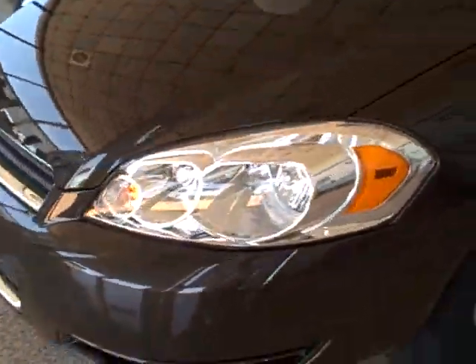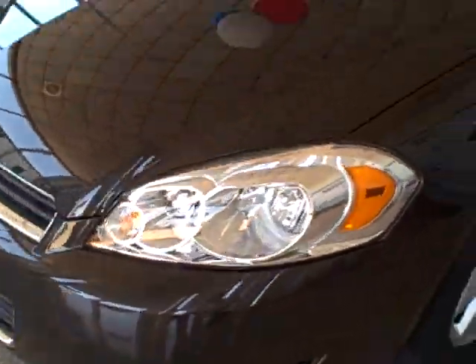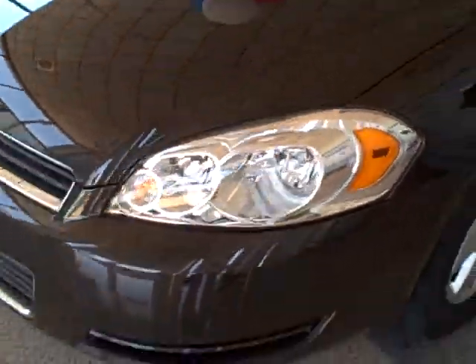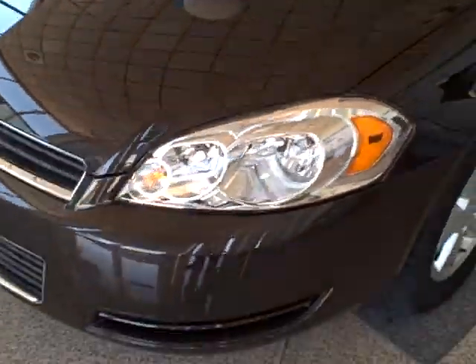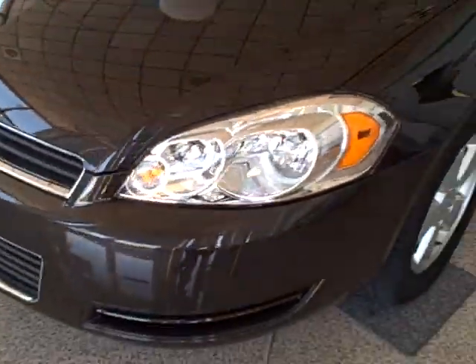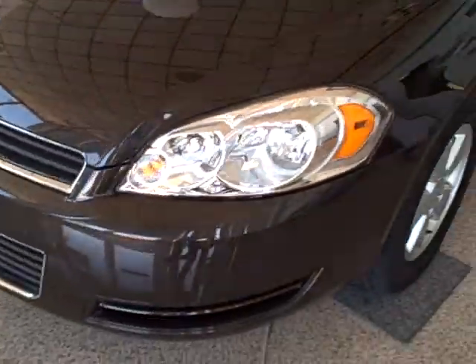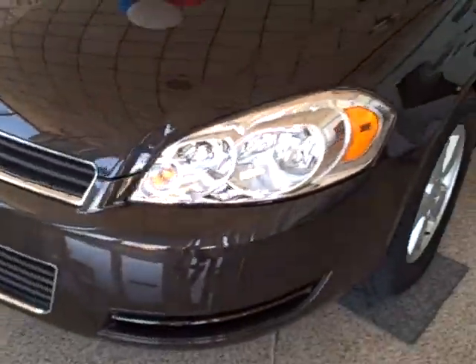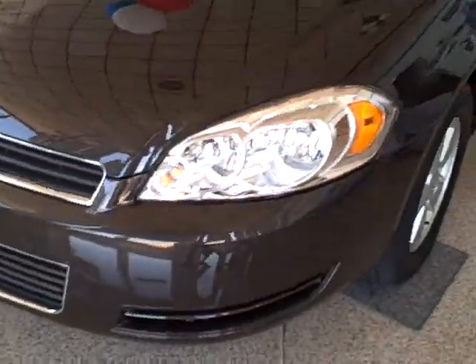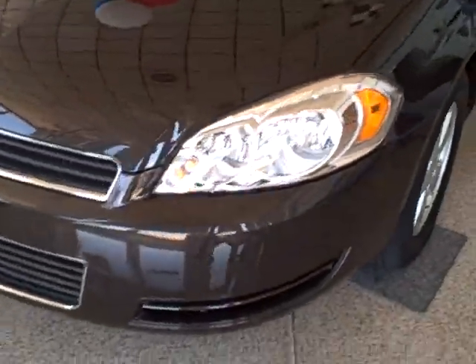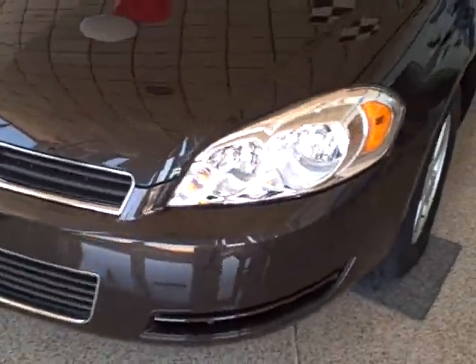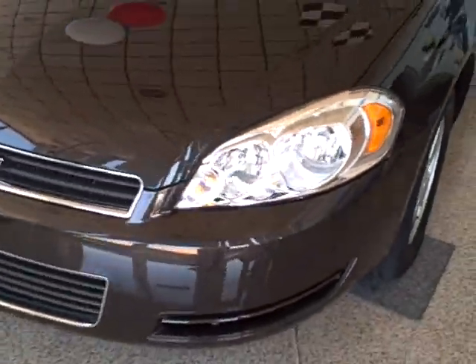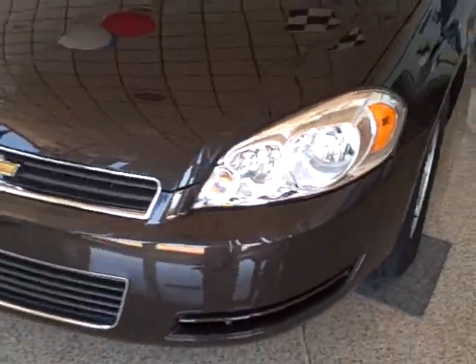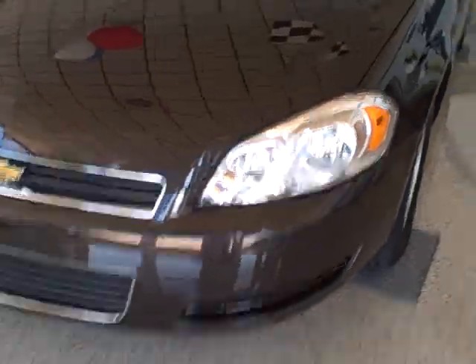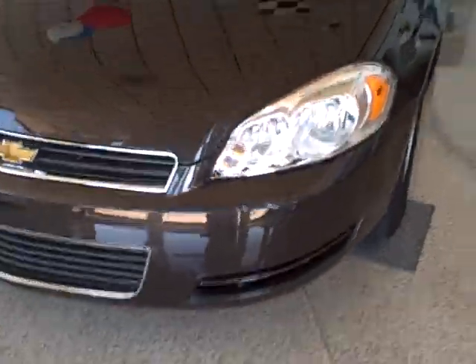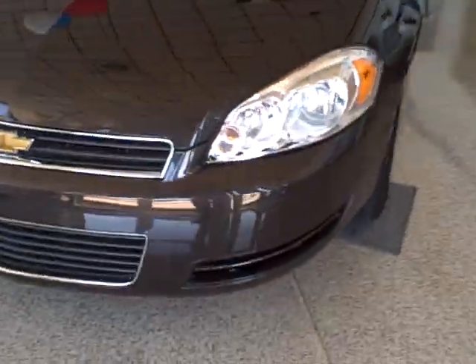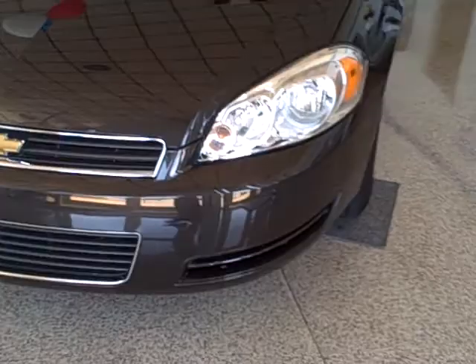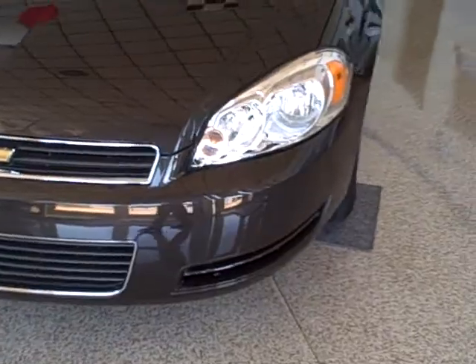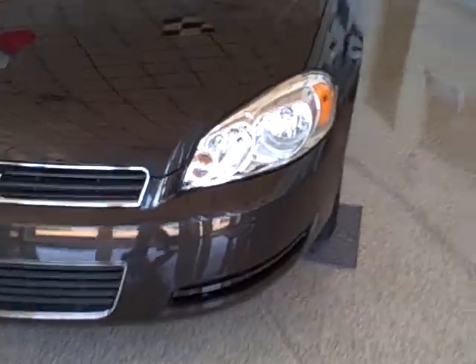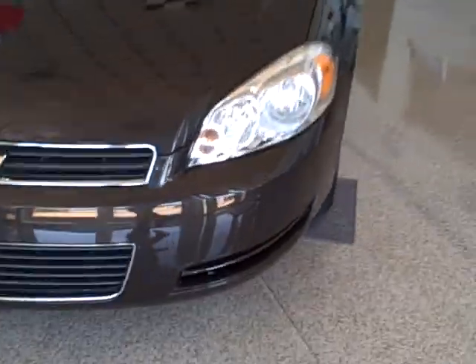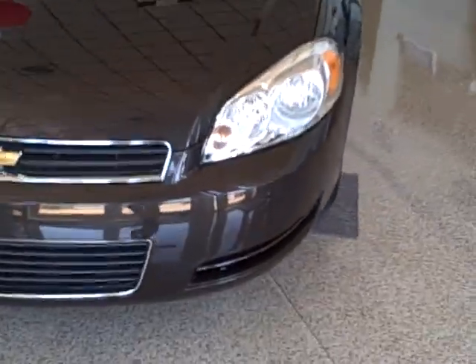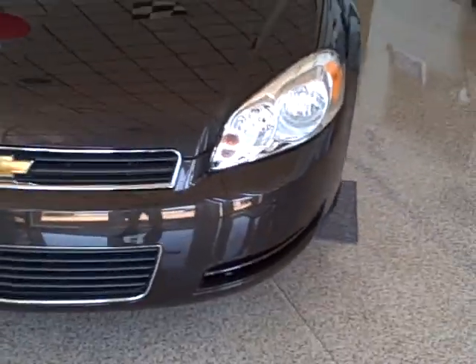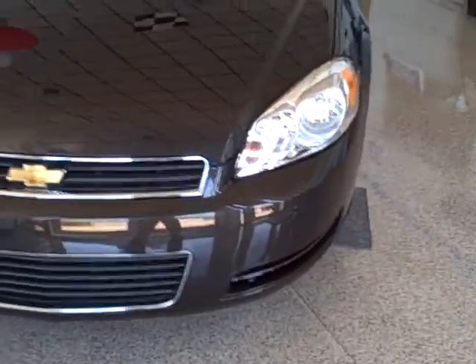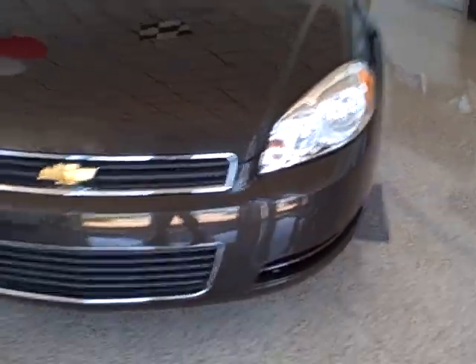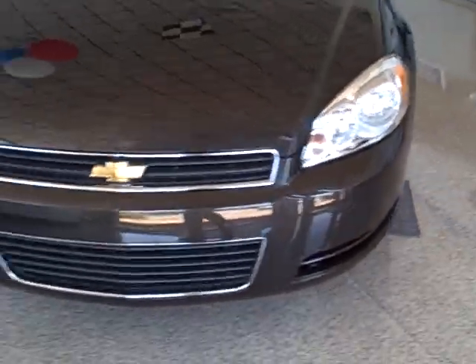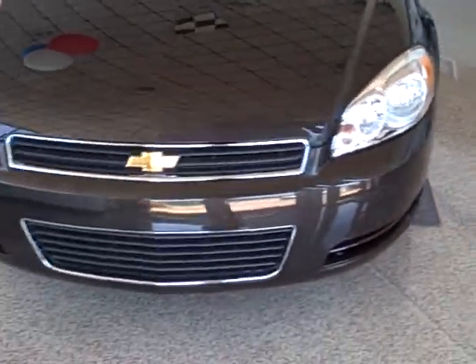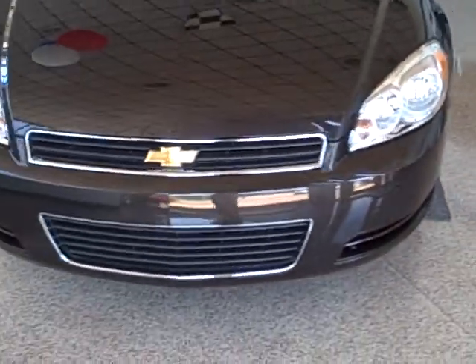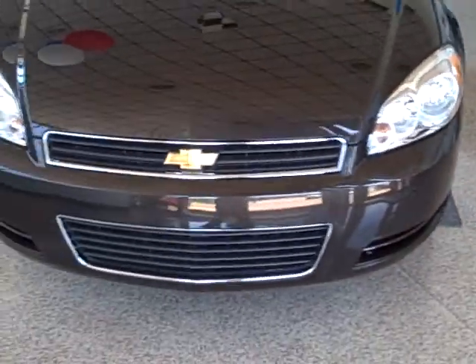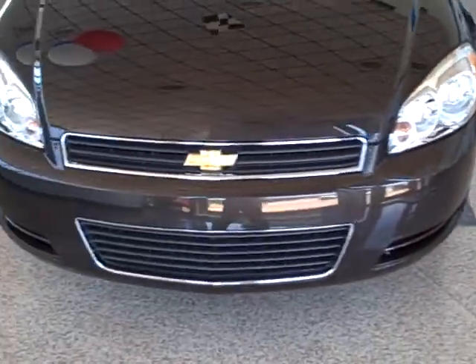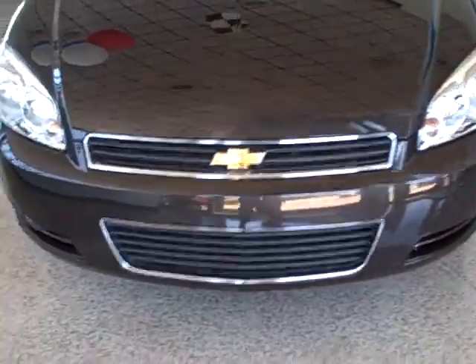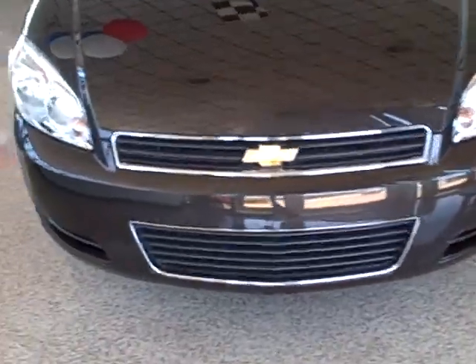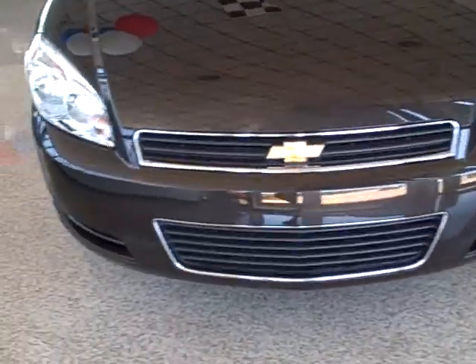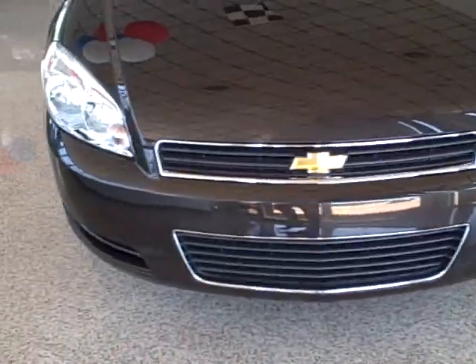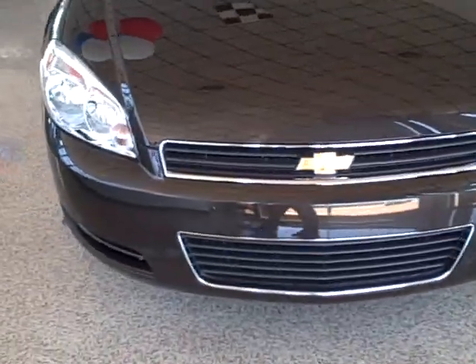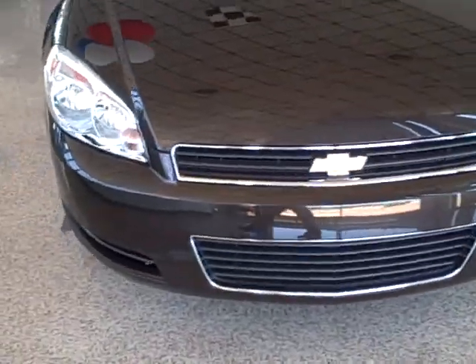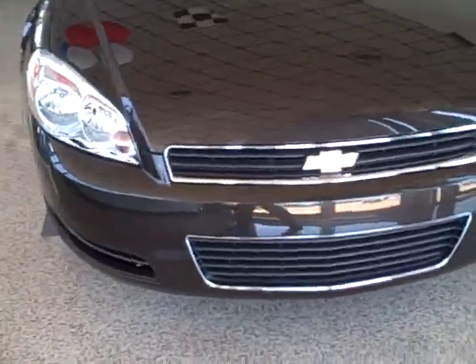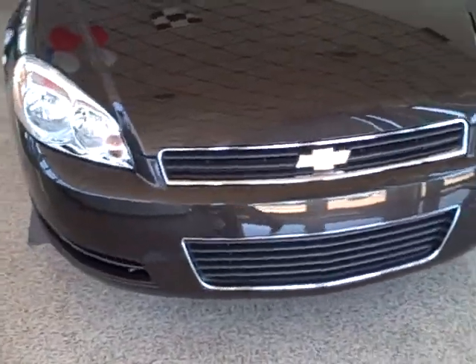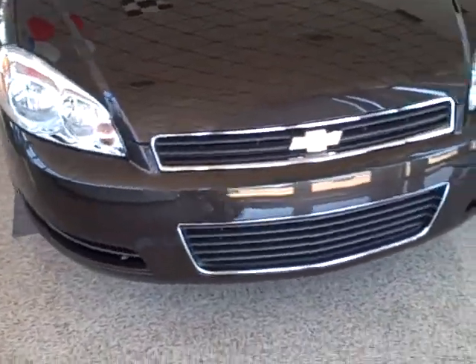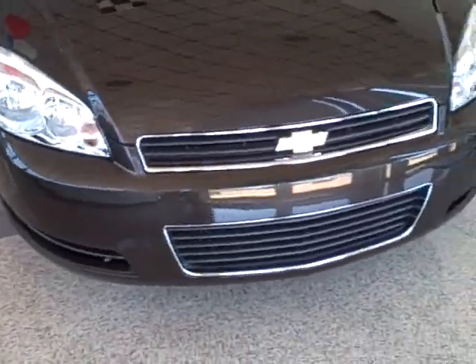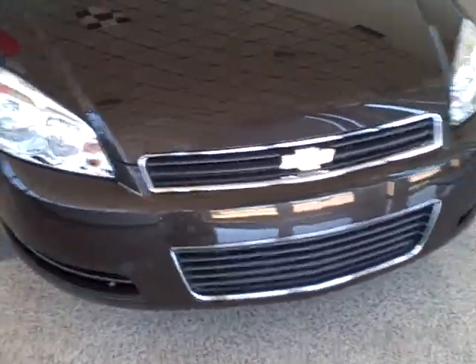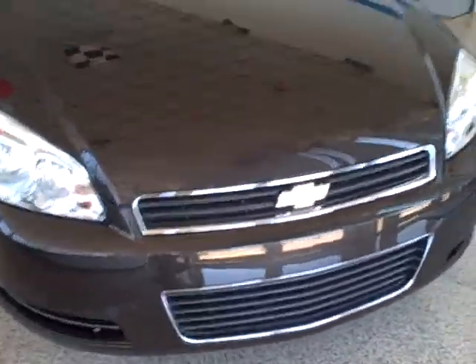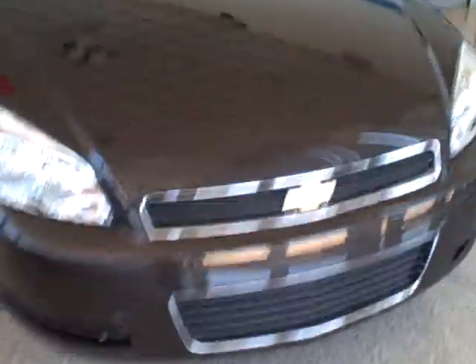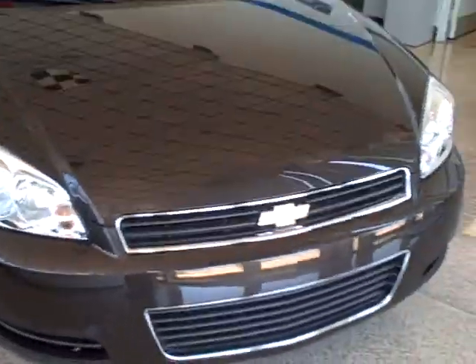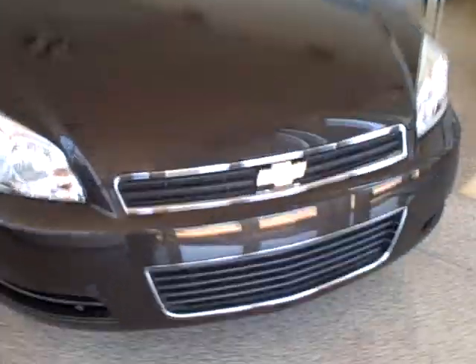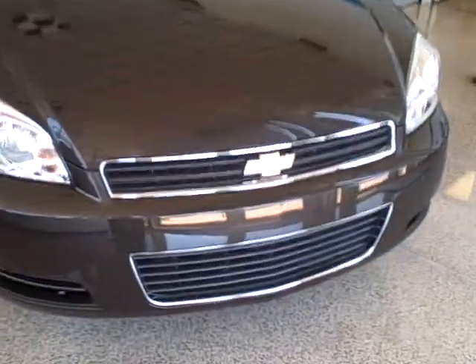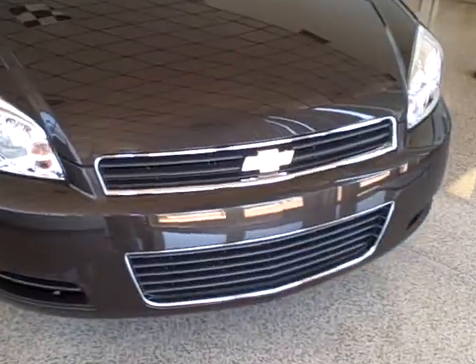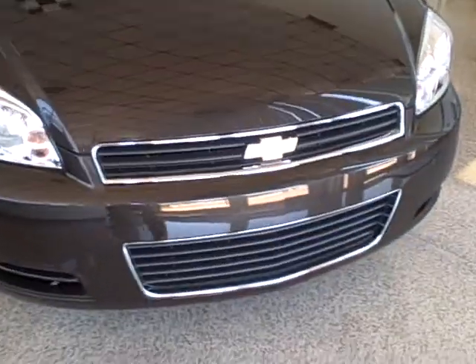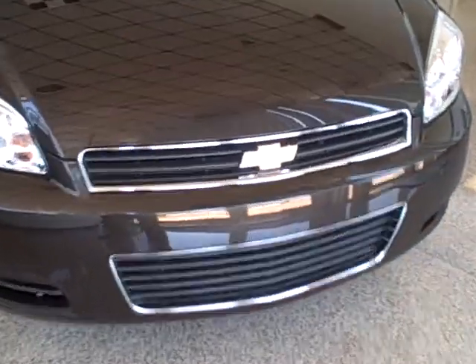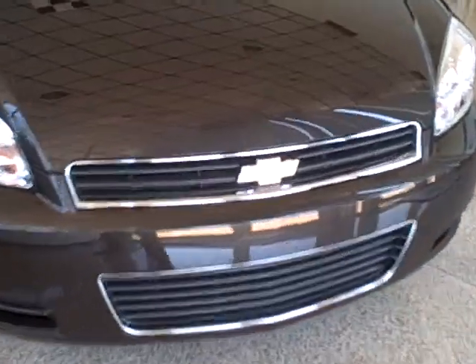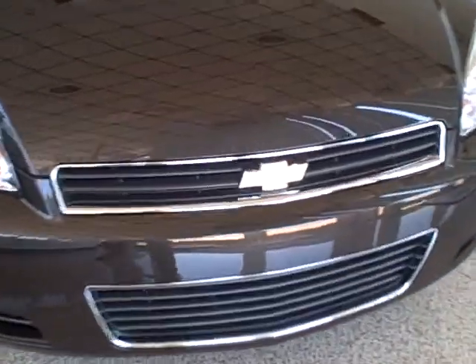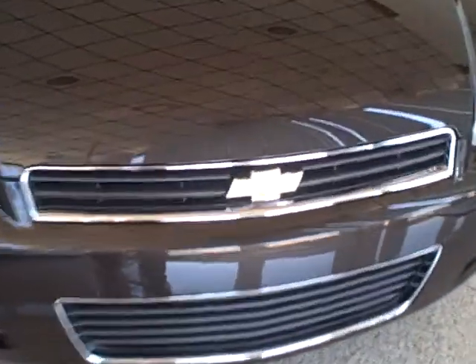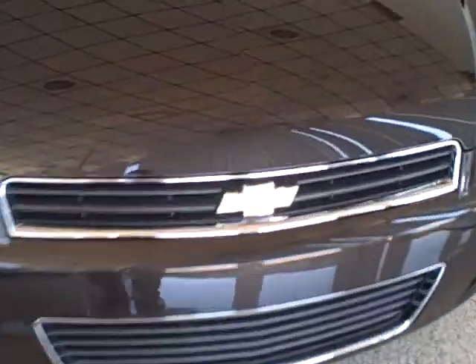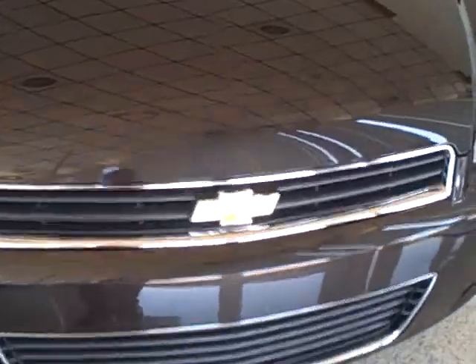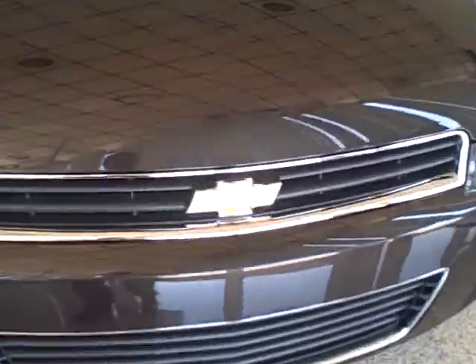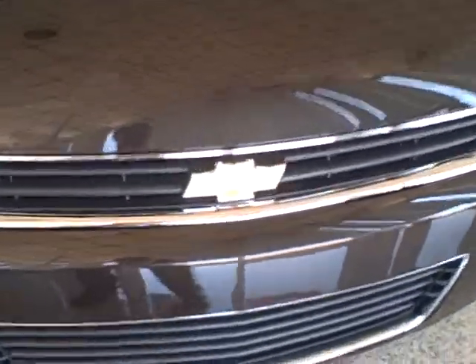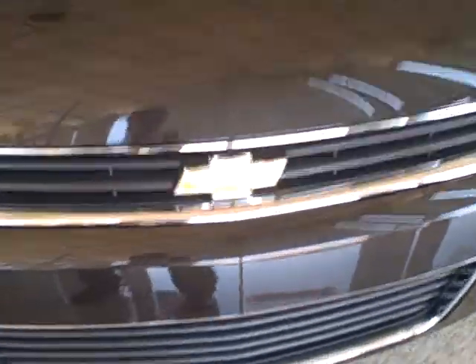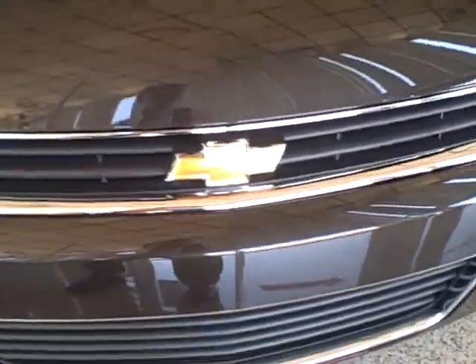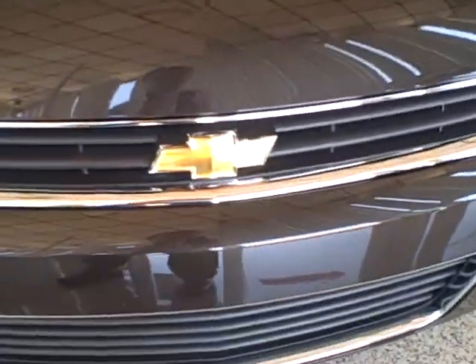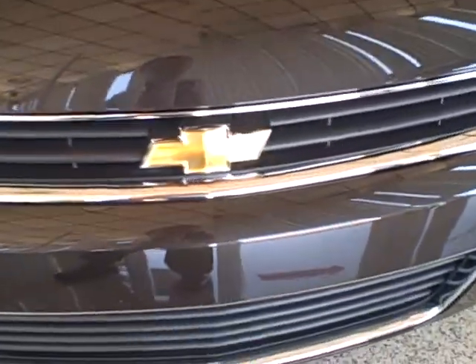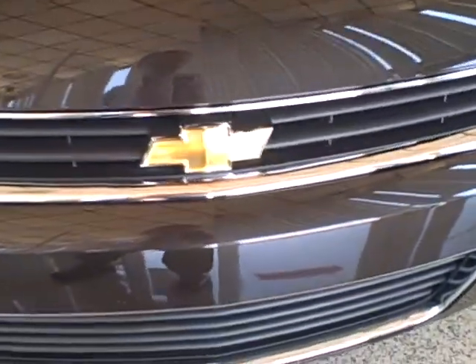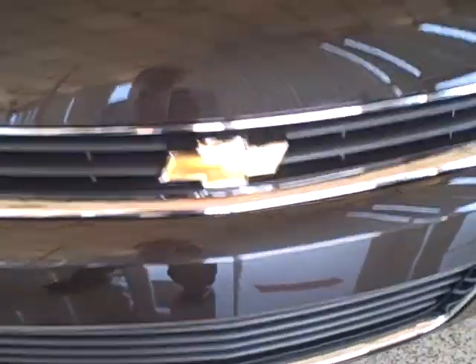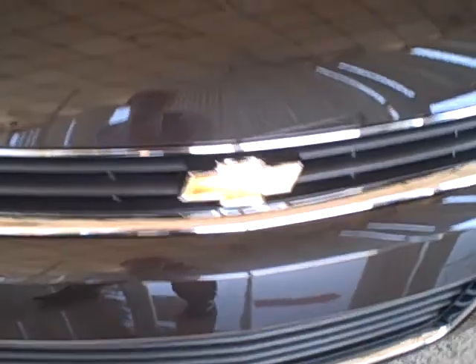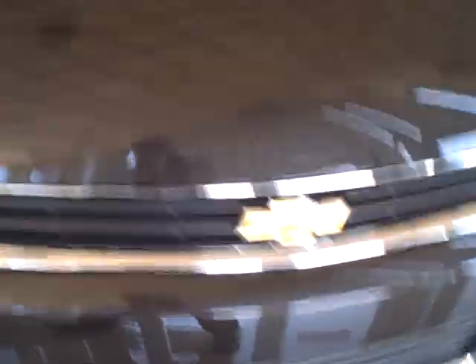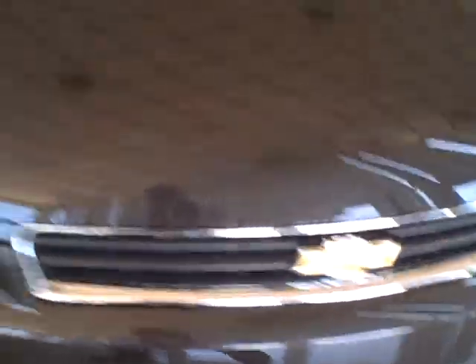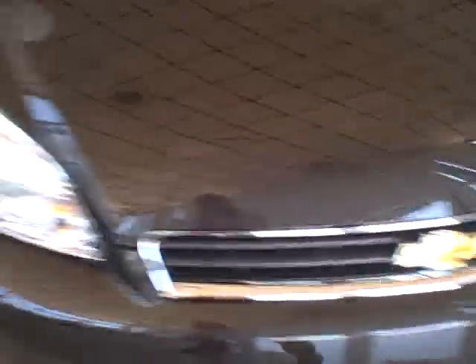Look at those halogen headlamps — they'll light up at night and show you the way. And of course the gold Chevy bowtie.